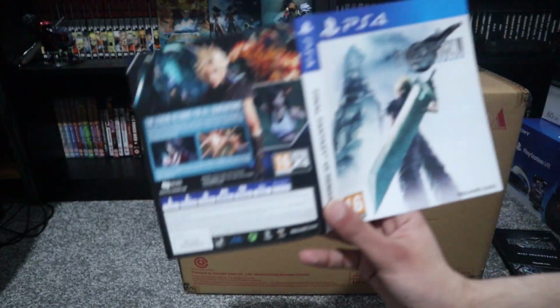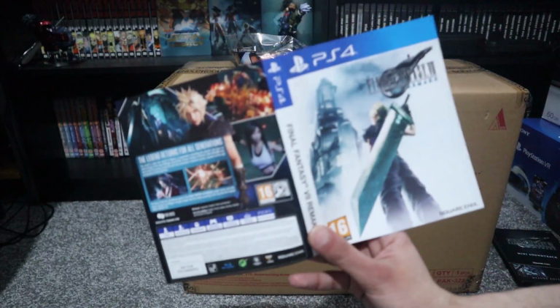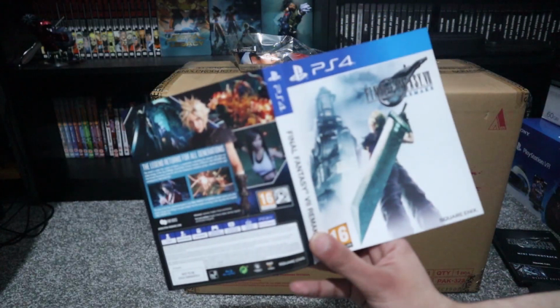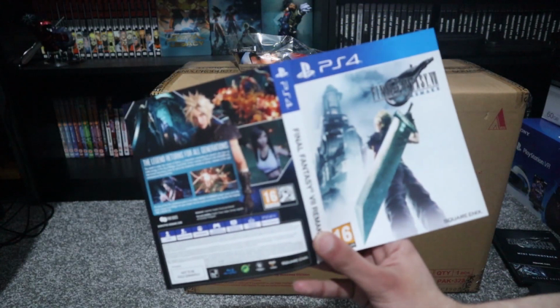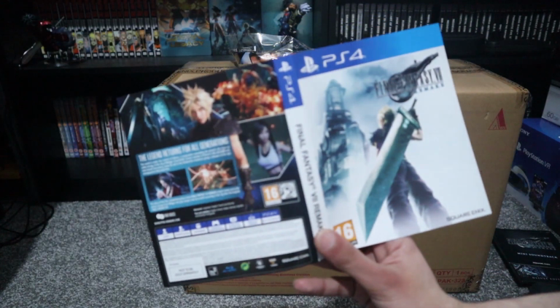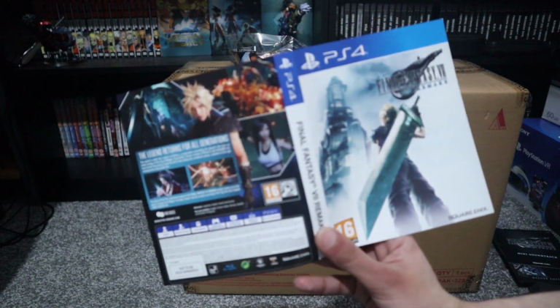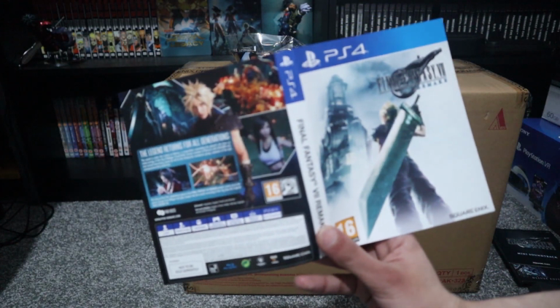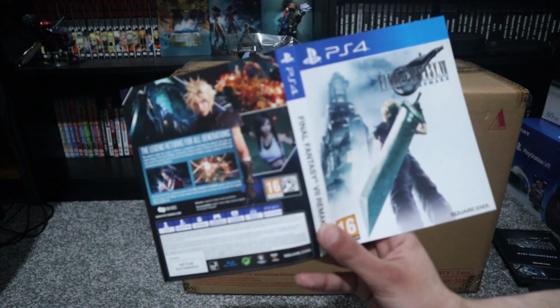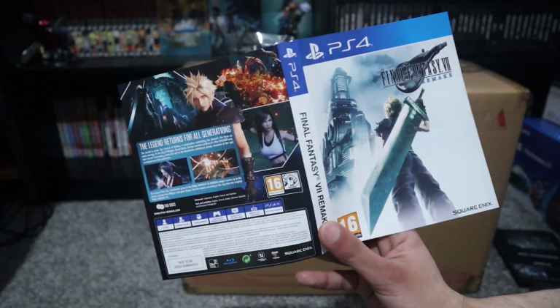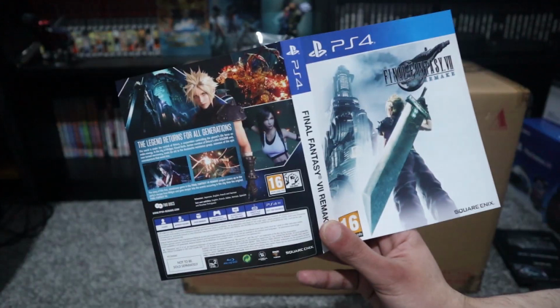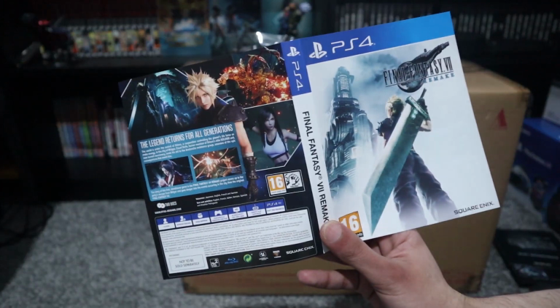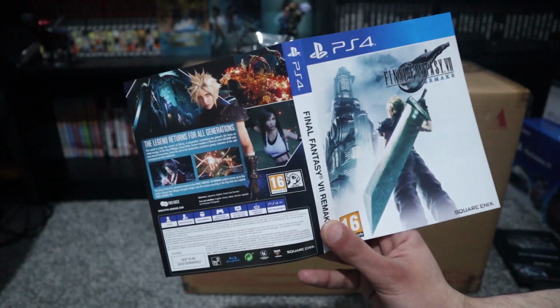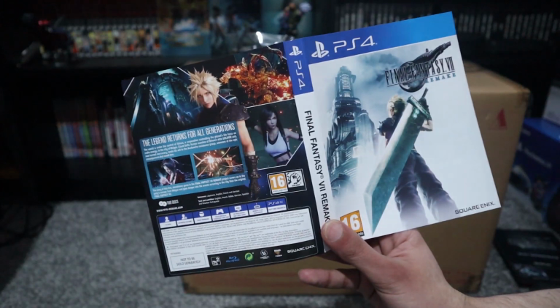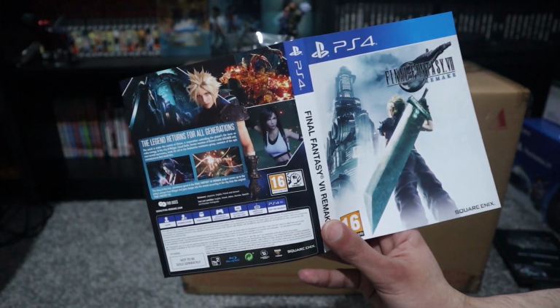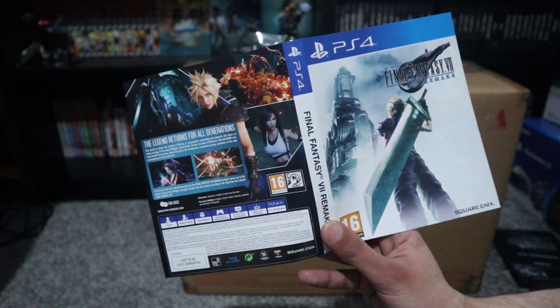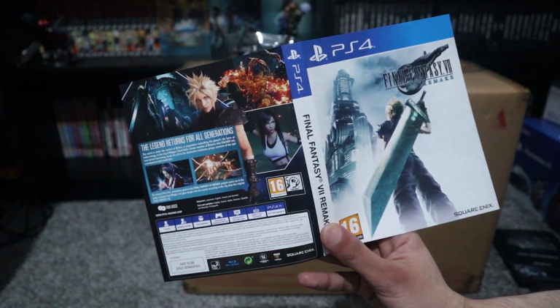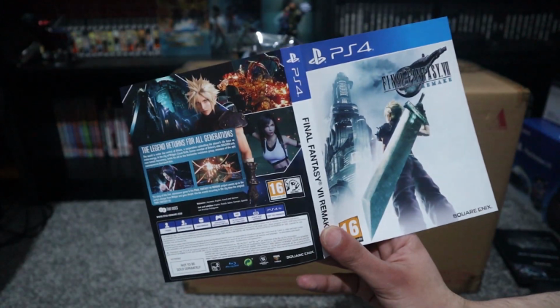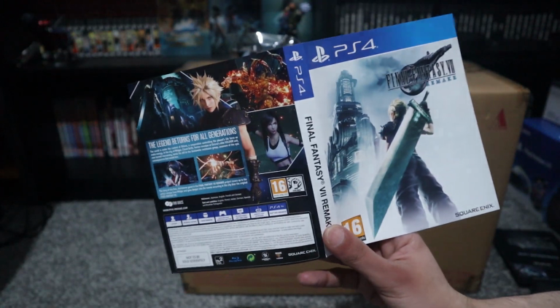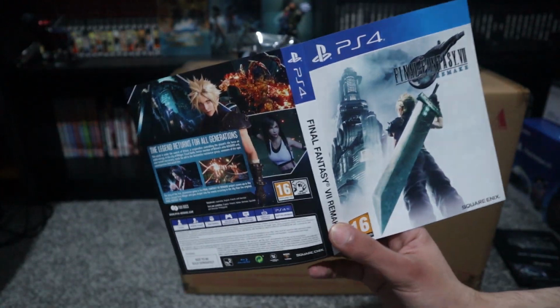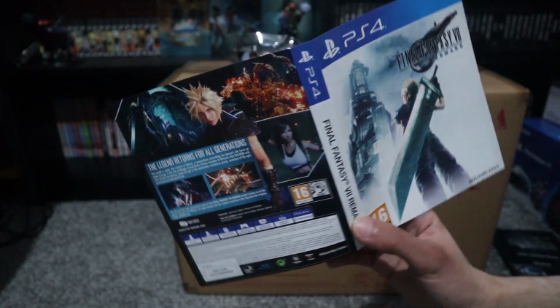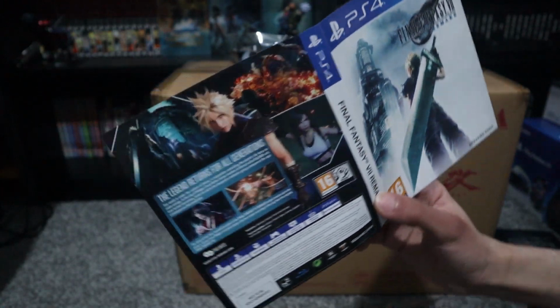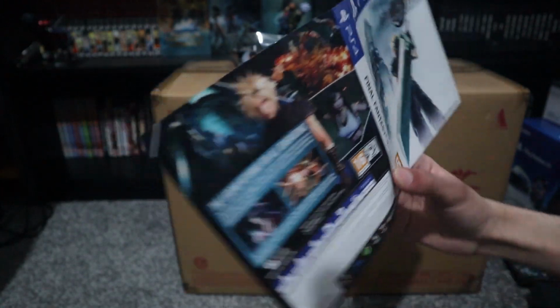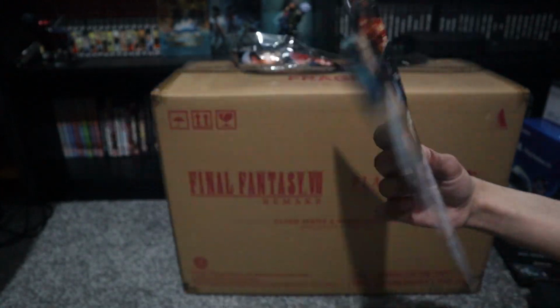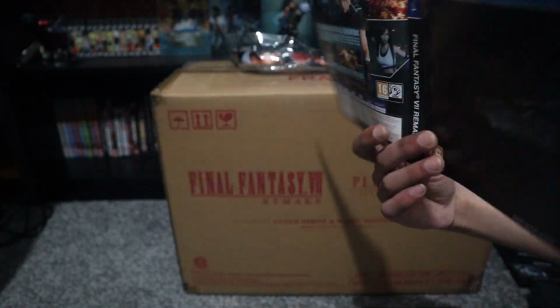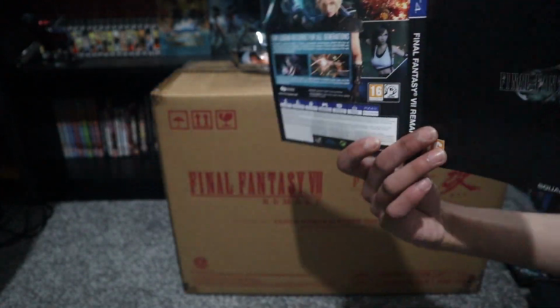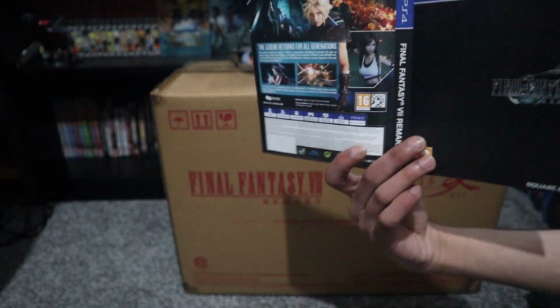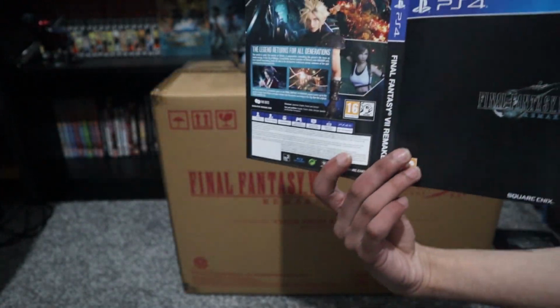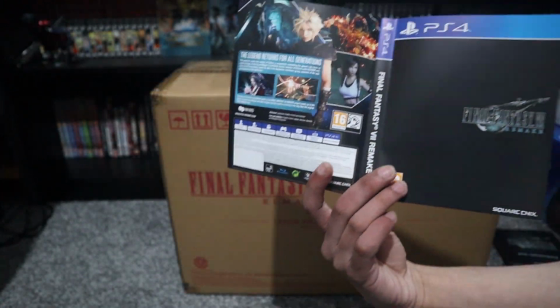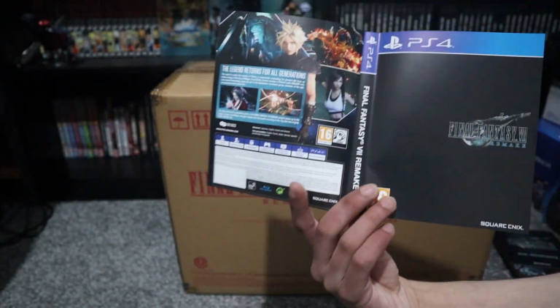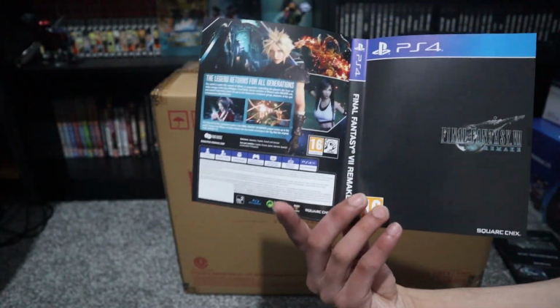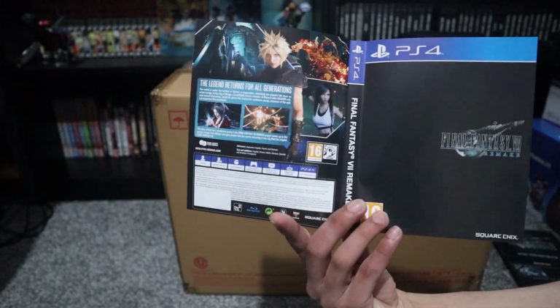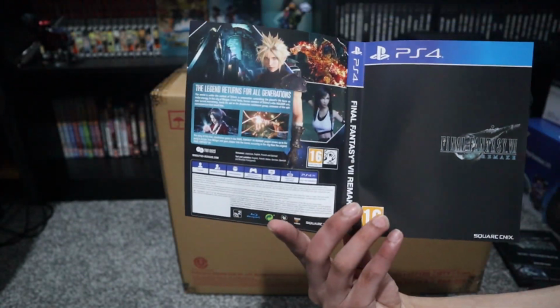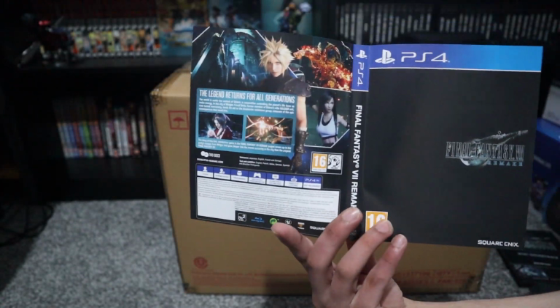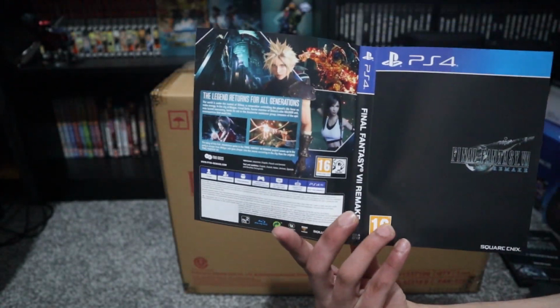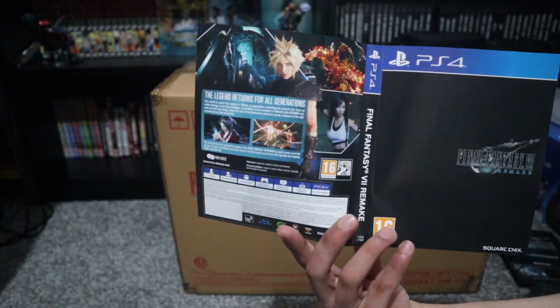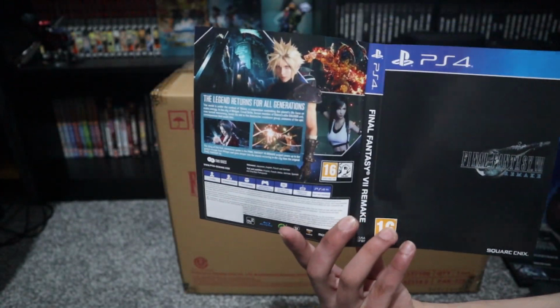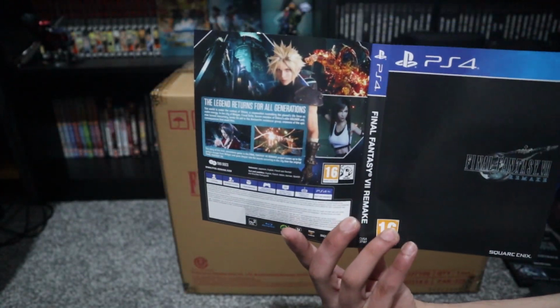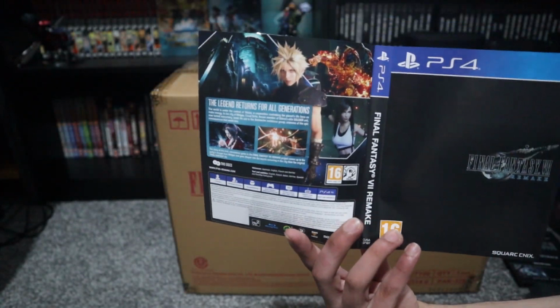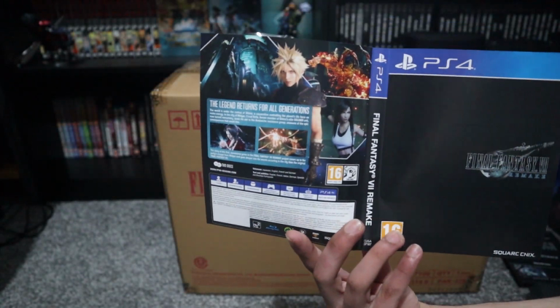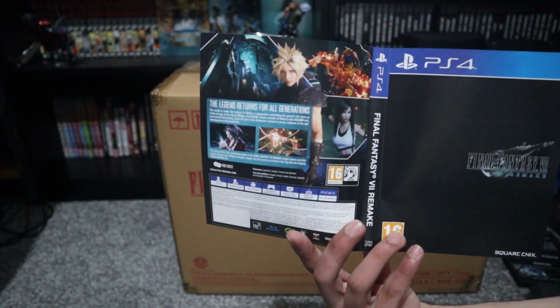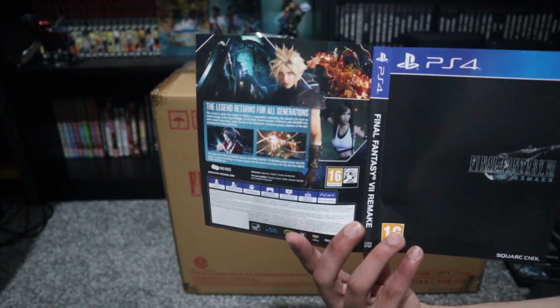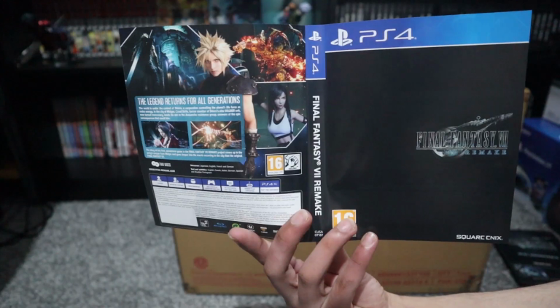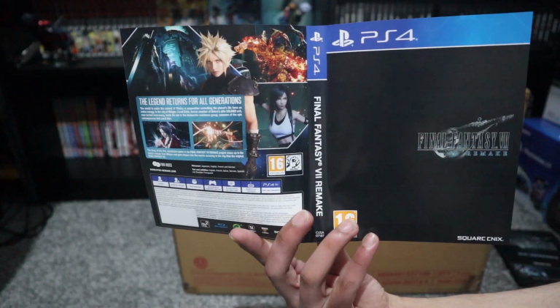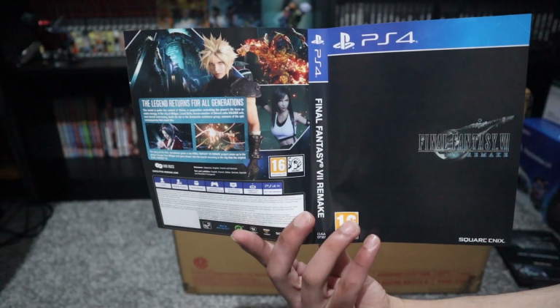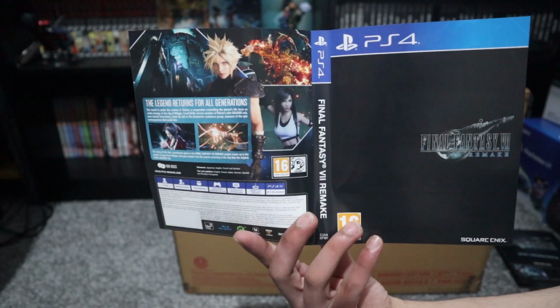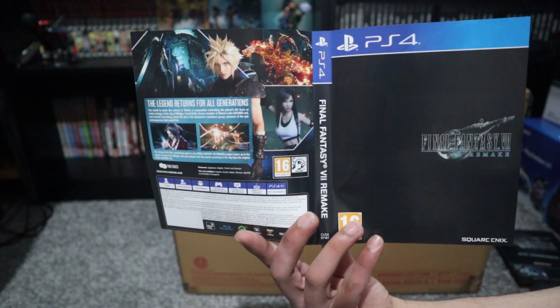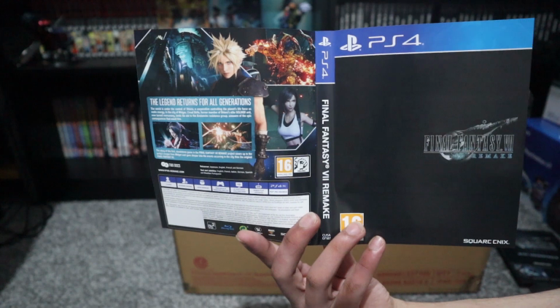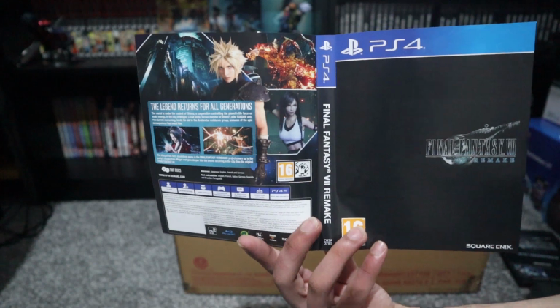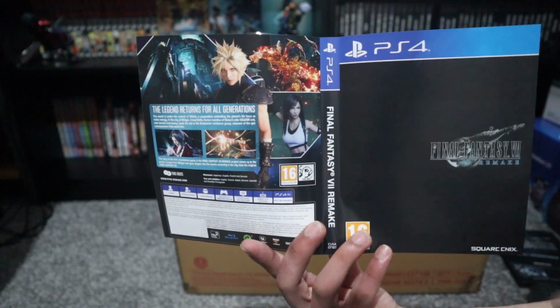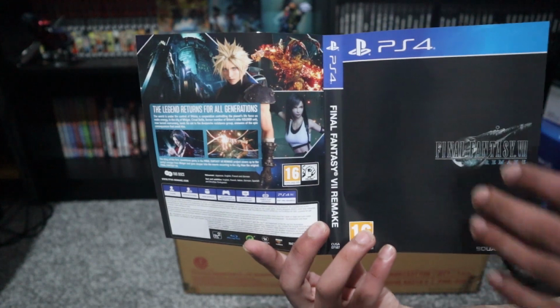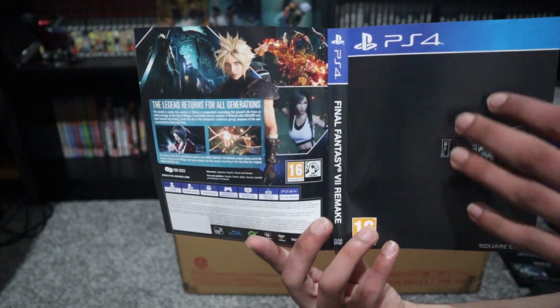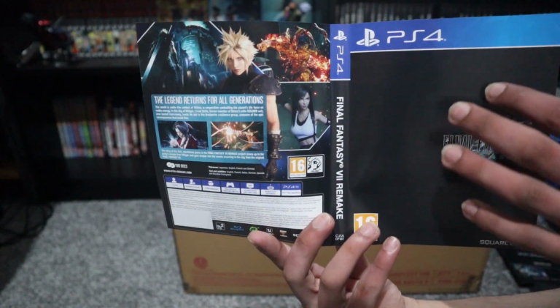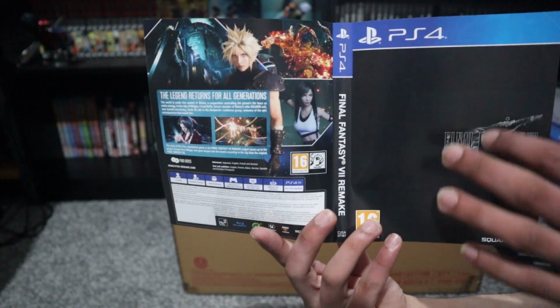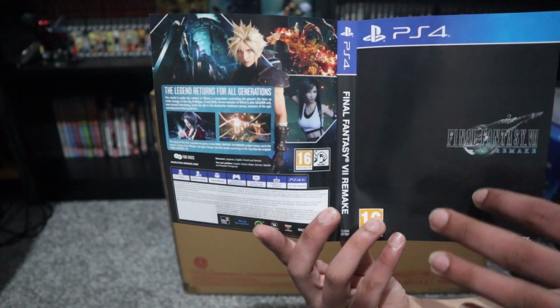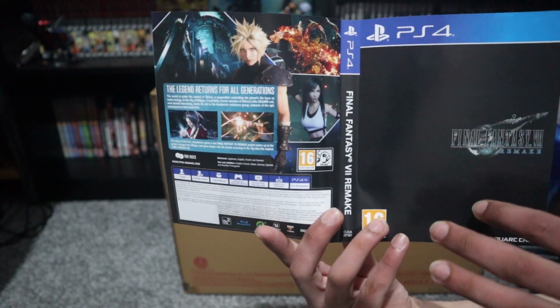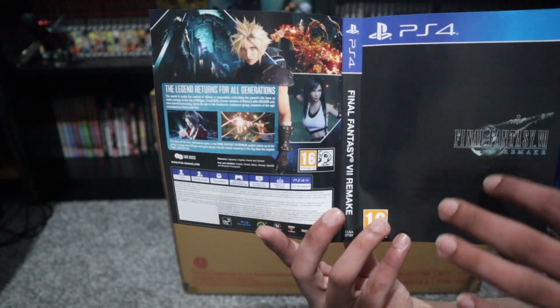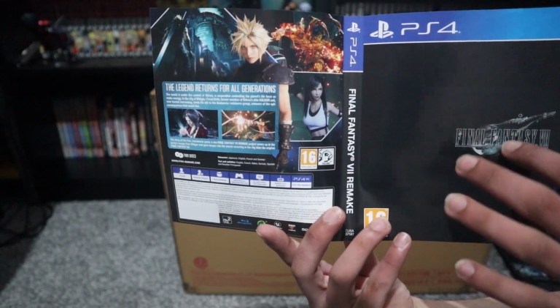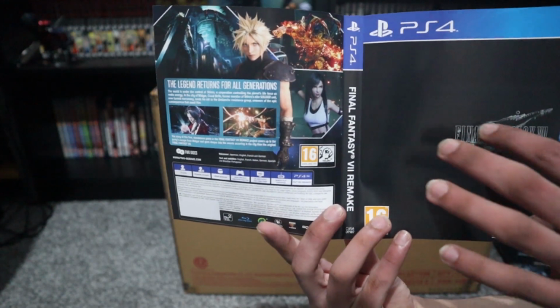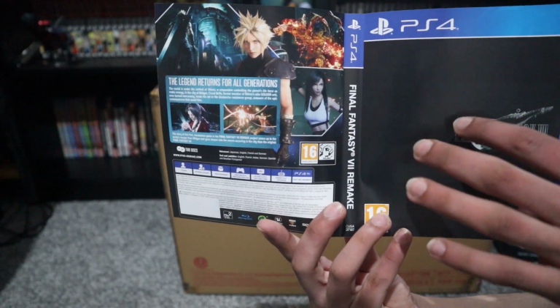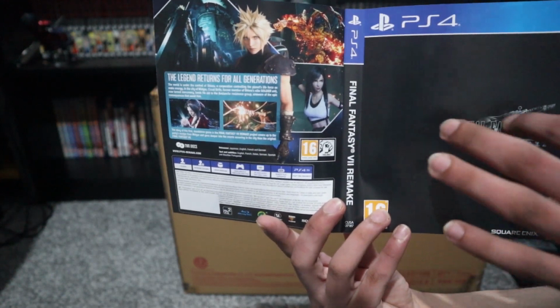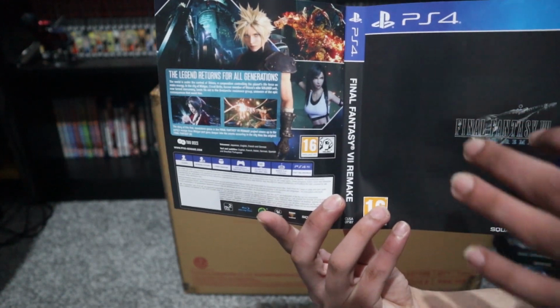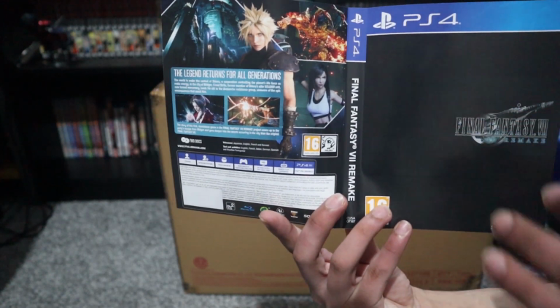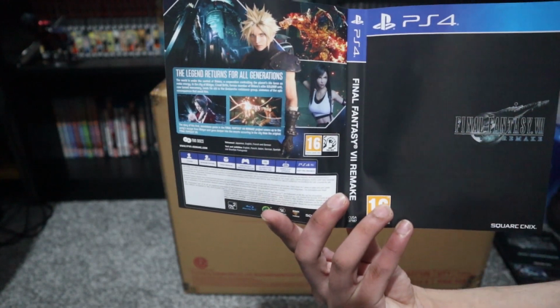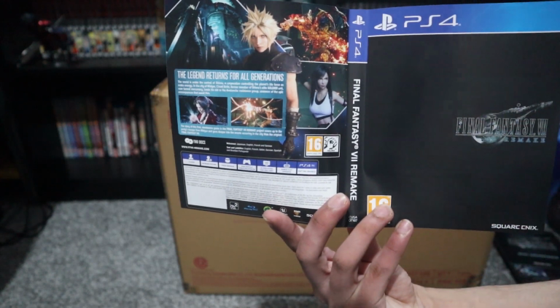And the main cover has a reversible sleeve, and here it is. I wish it was all white, so it would just be the logo.